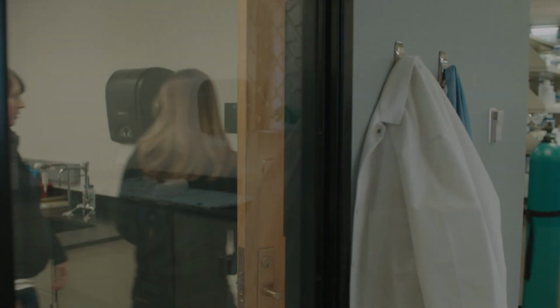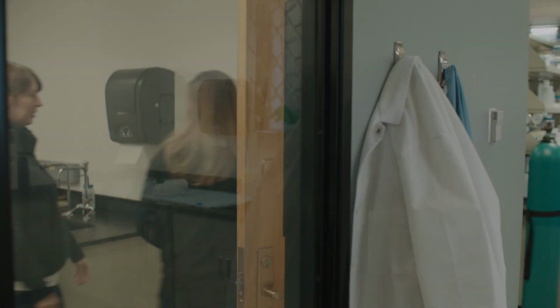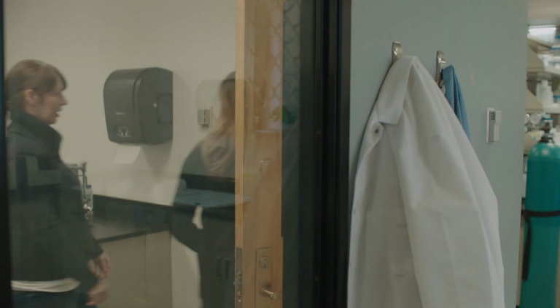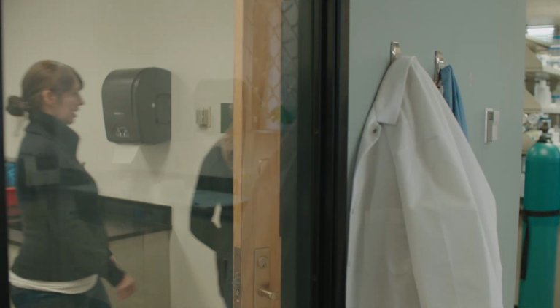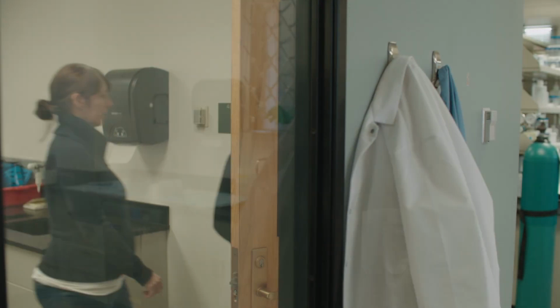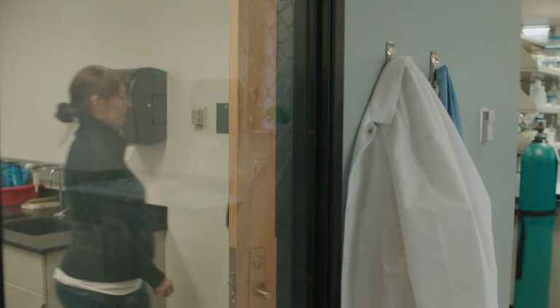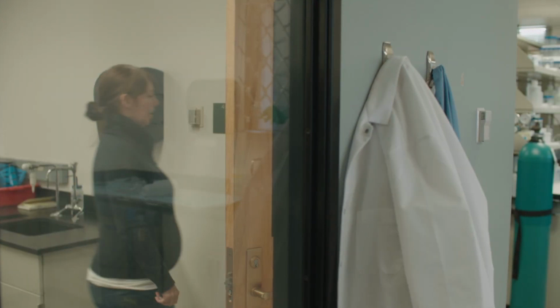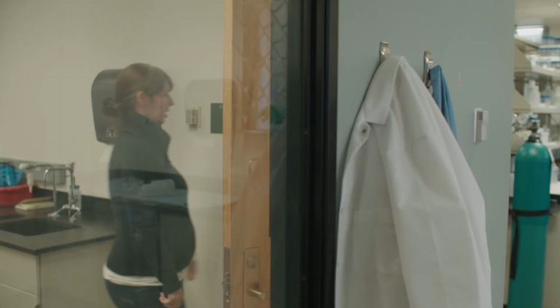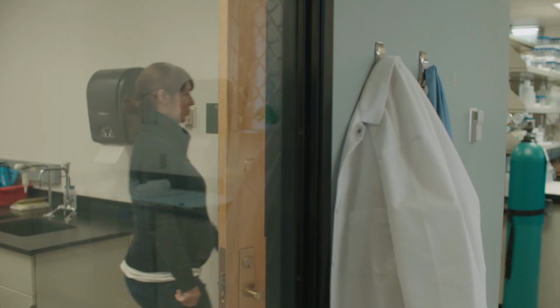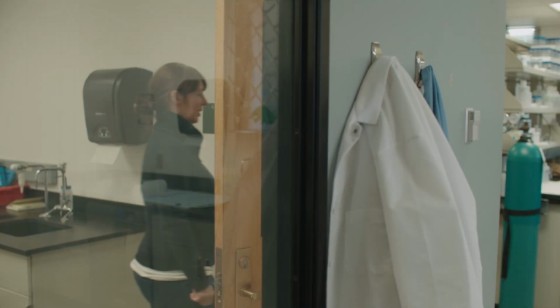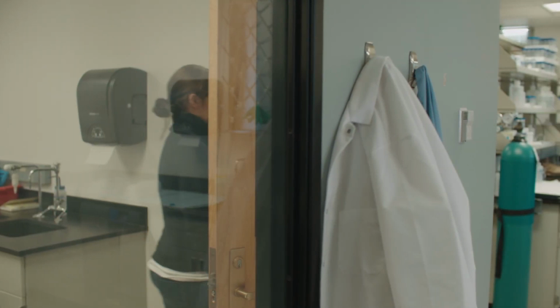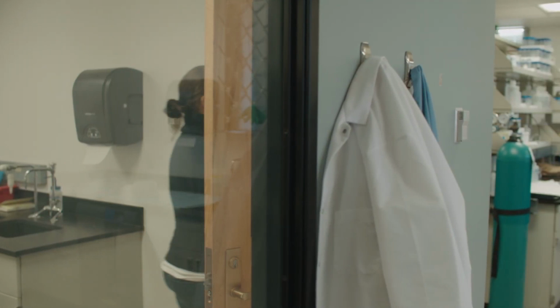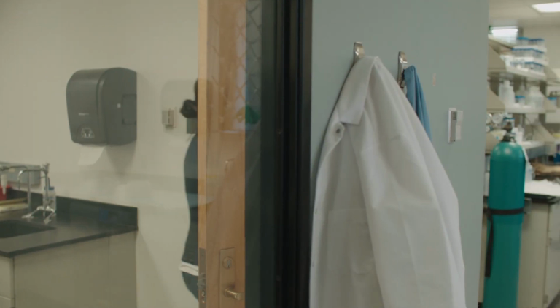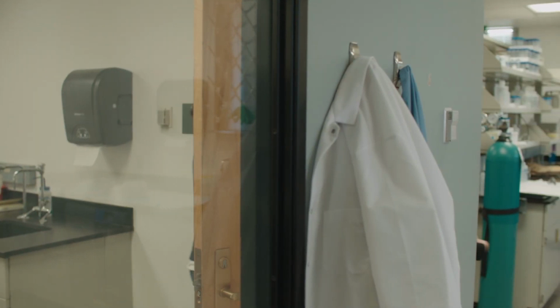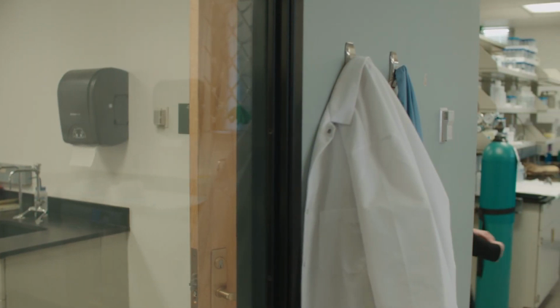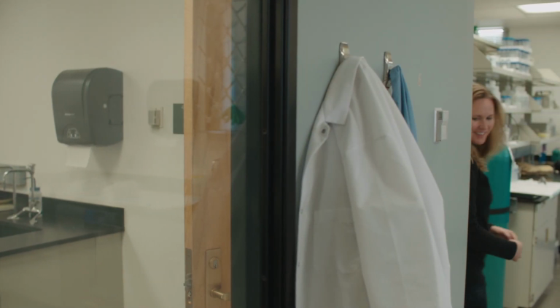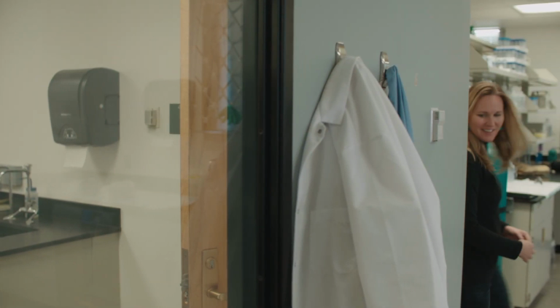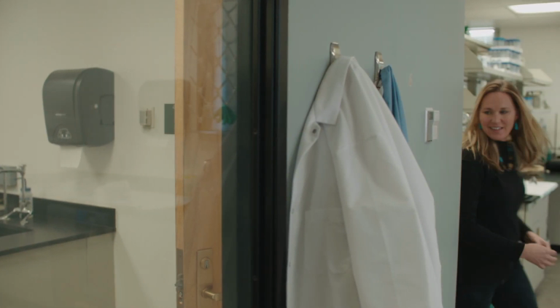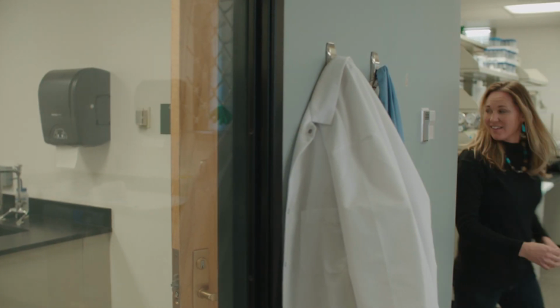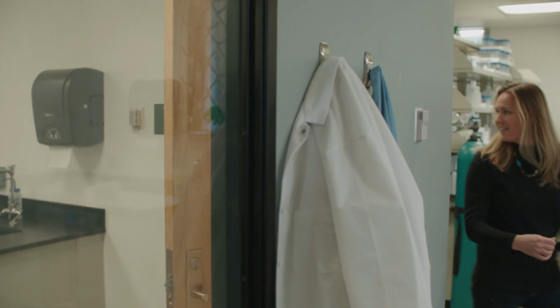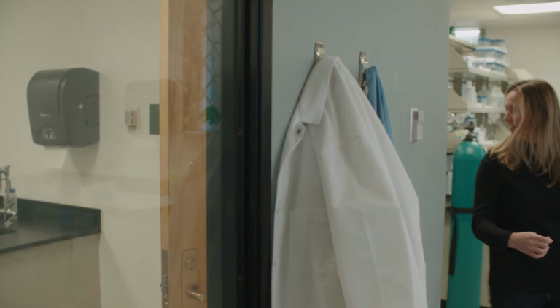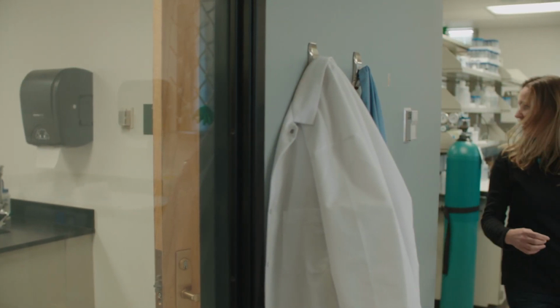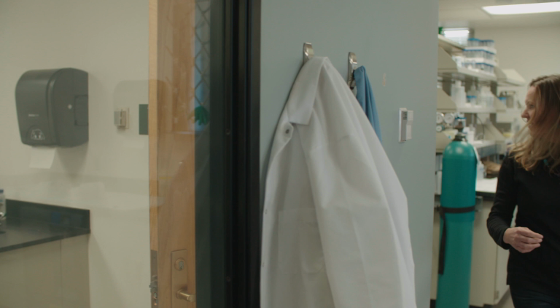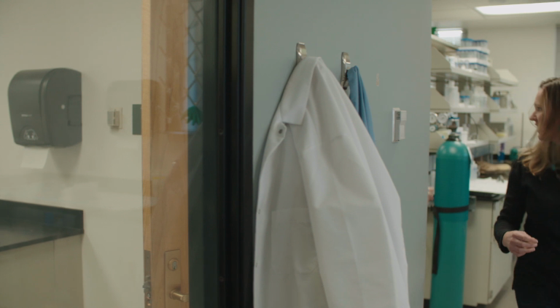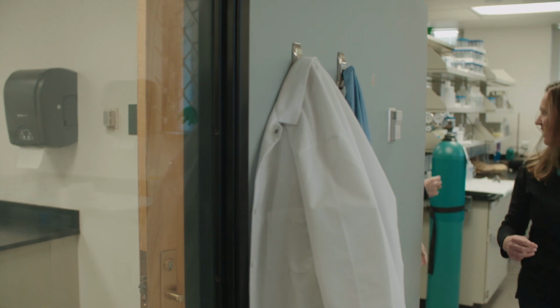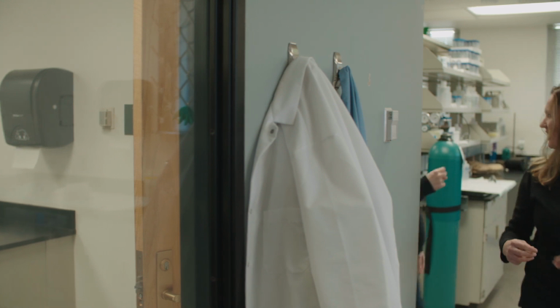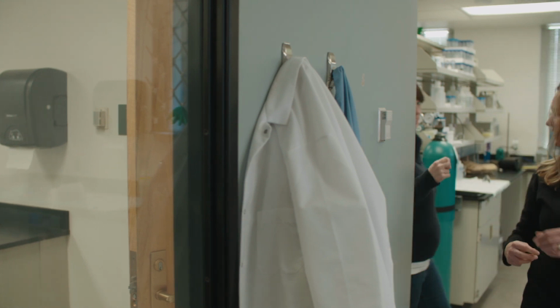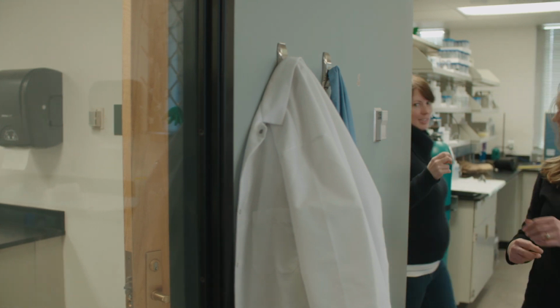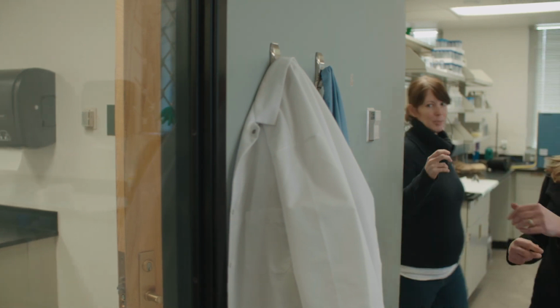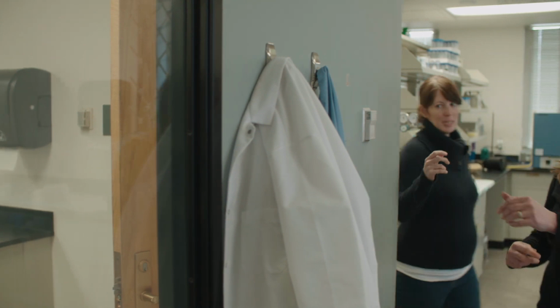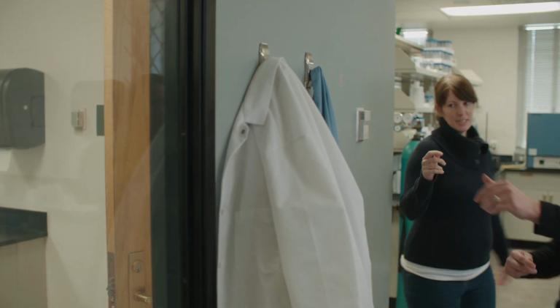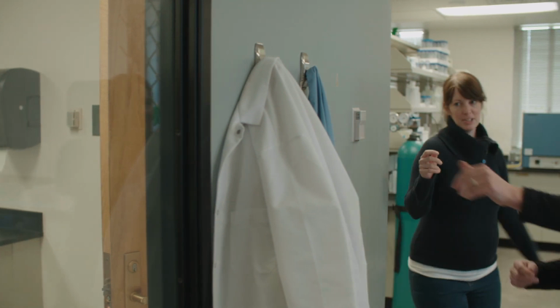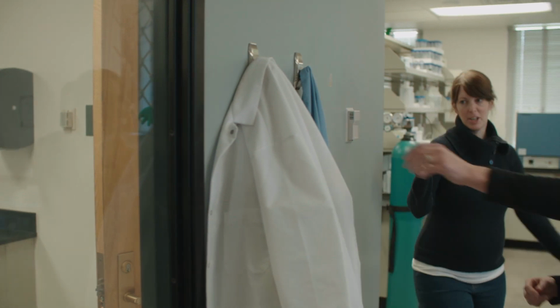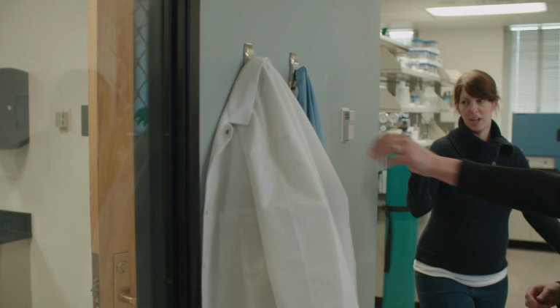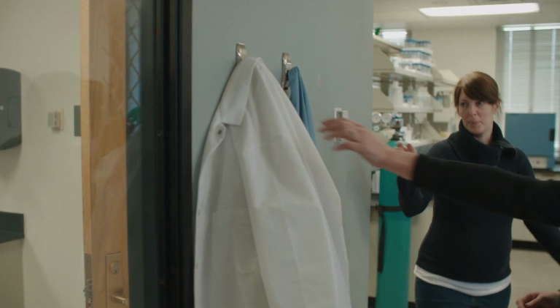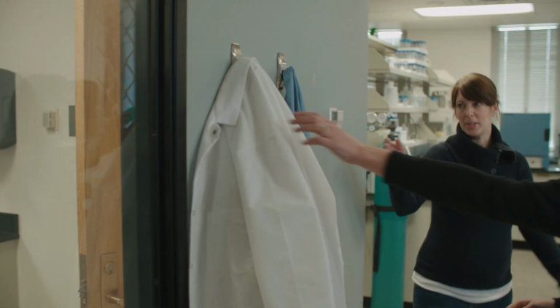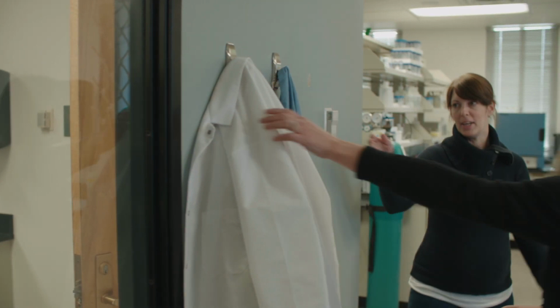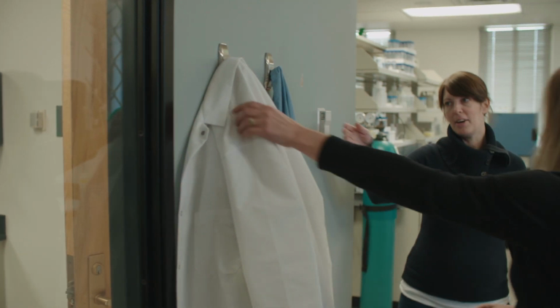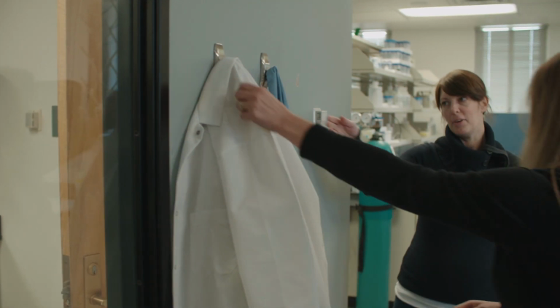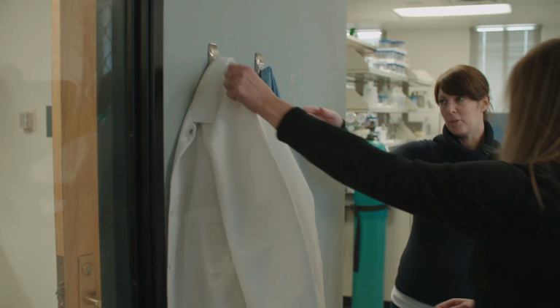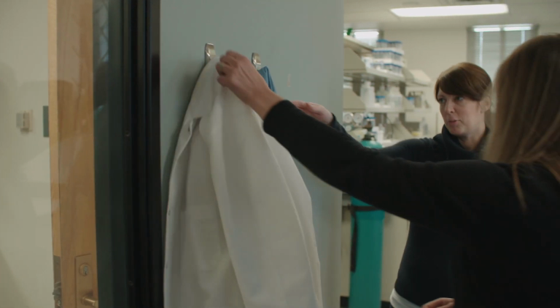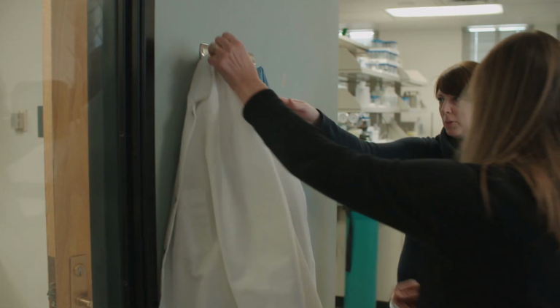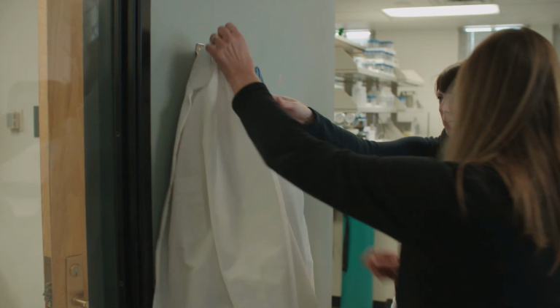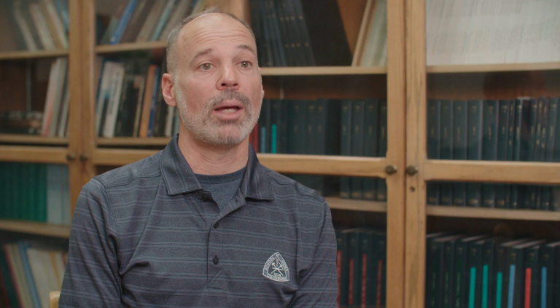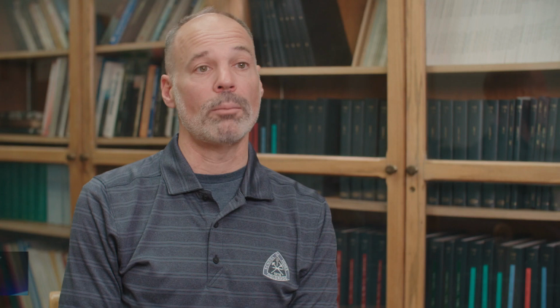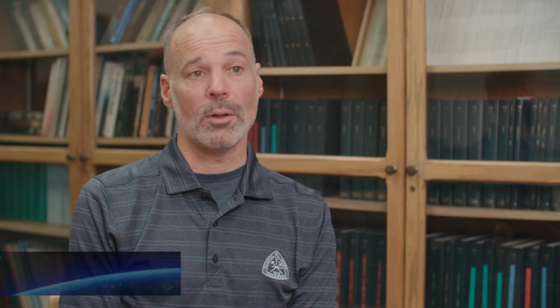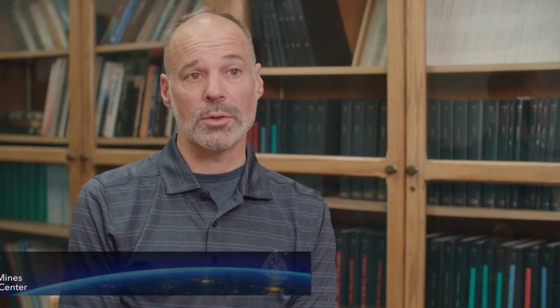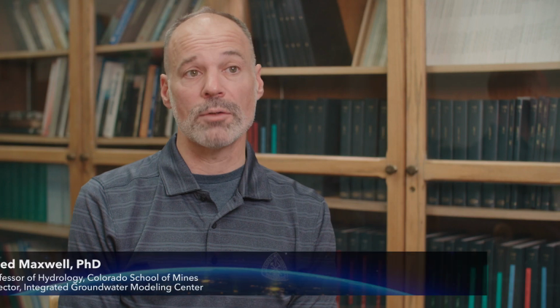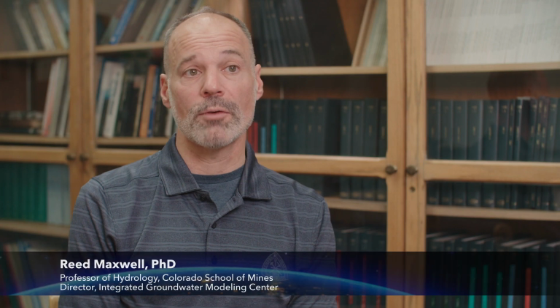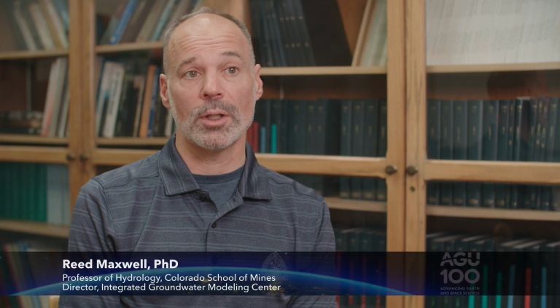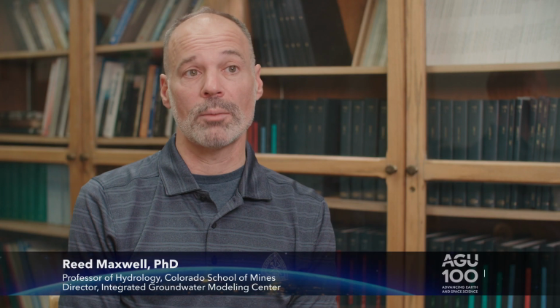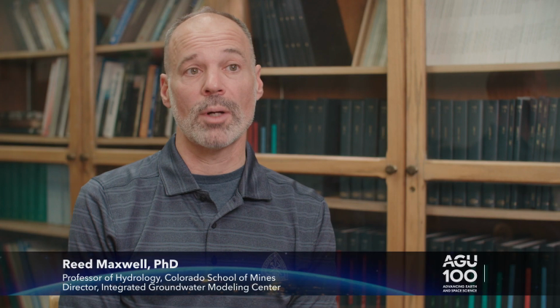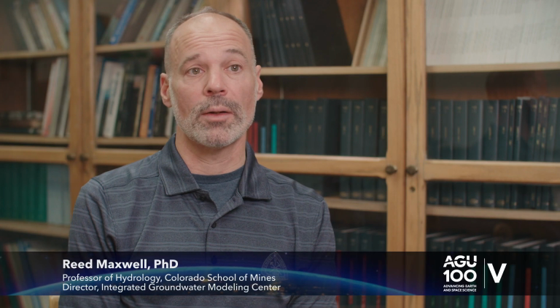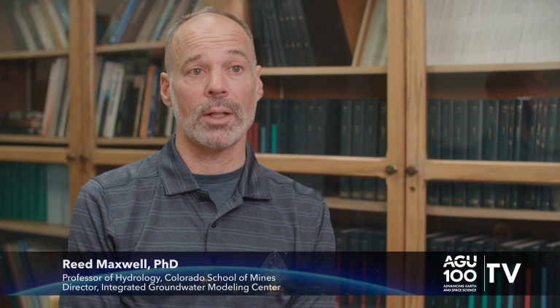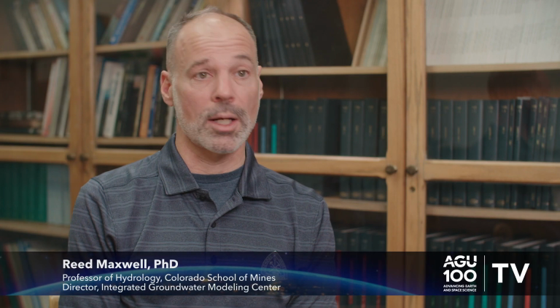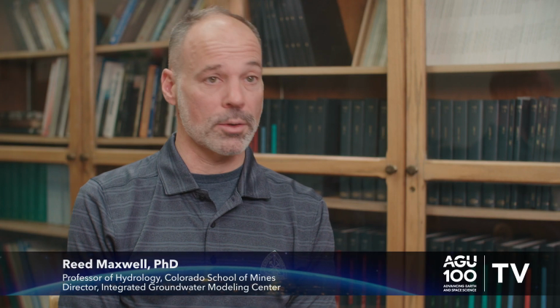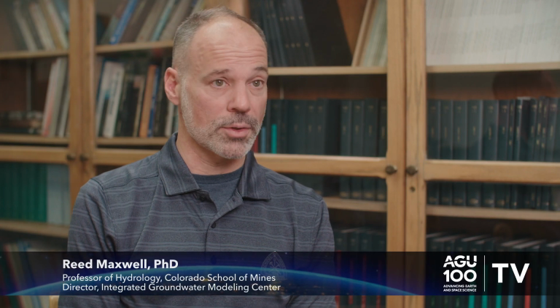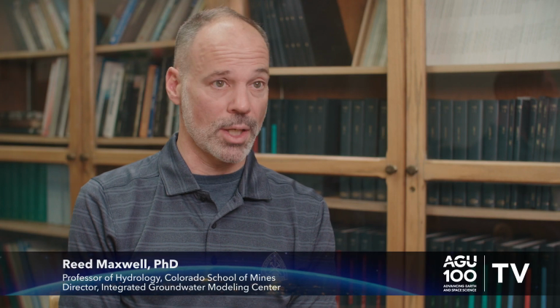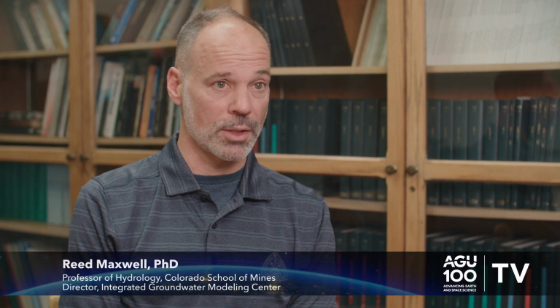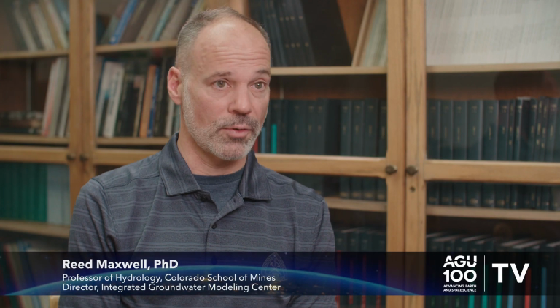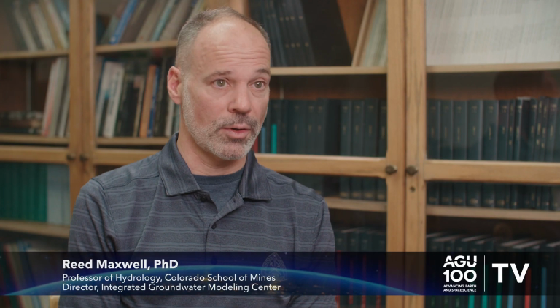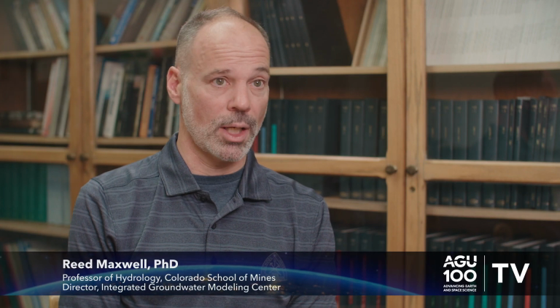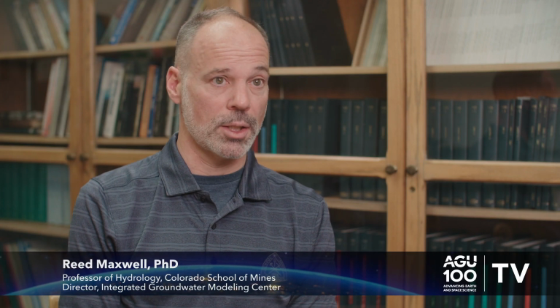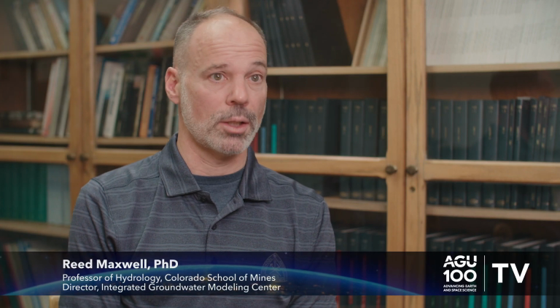Another big aspect of our center is research, and it's mostly federally funded and mostly funded by the National Science Foundation.